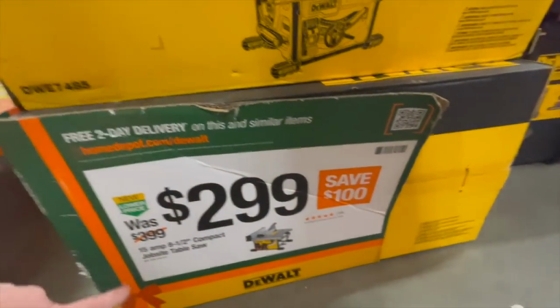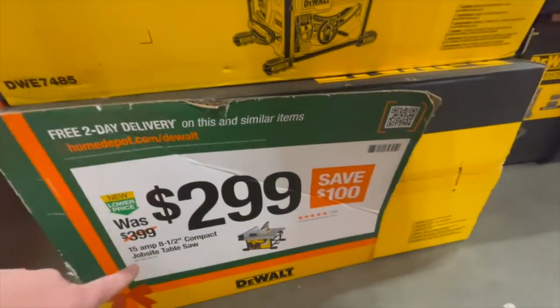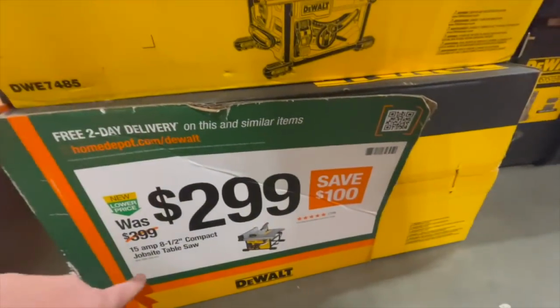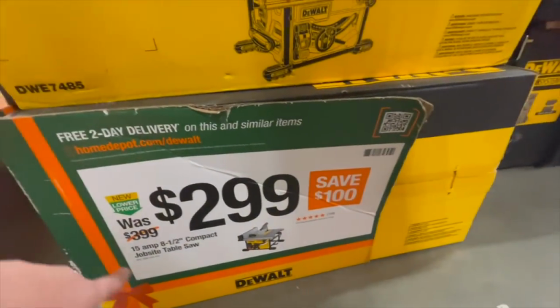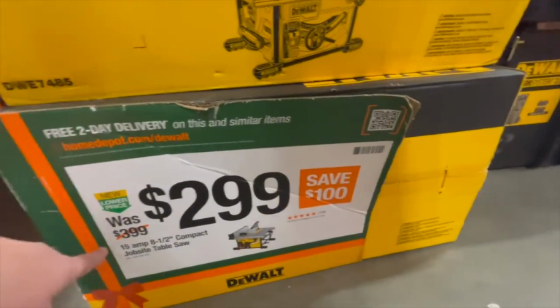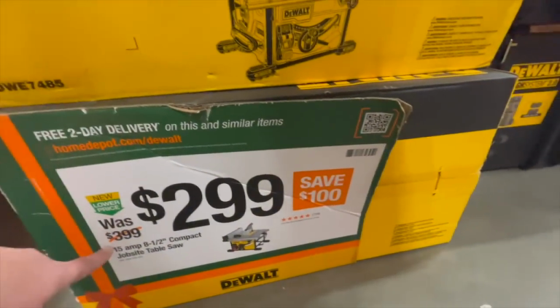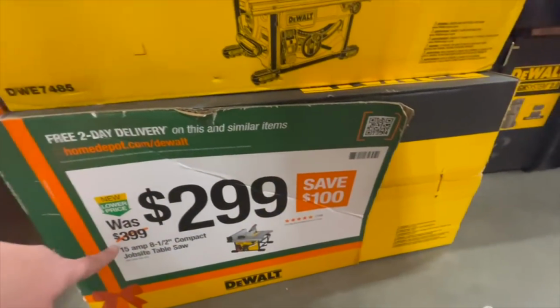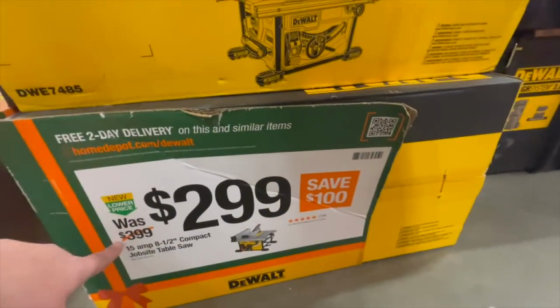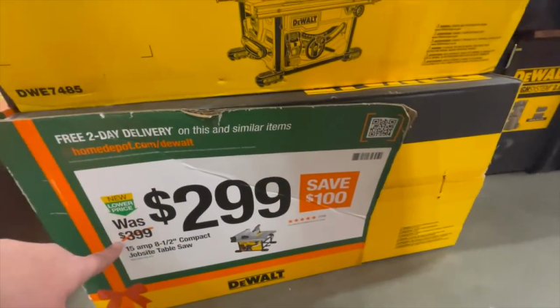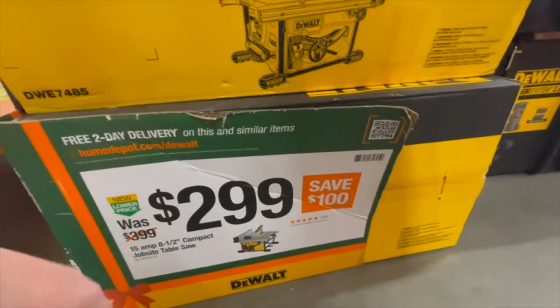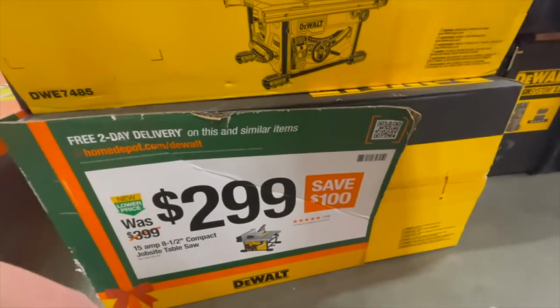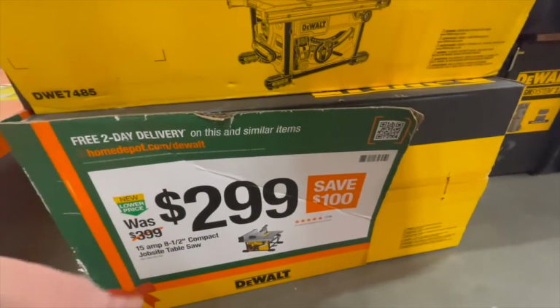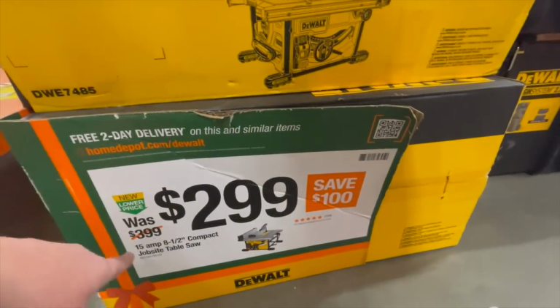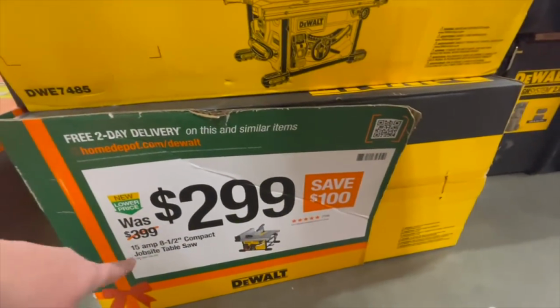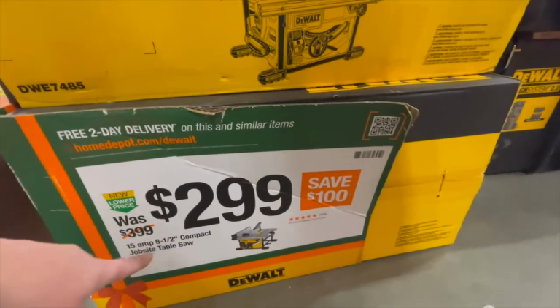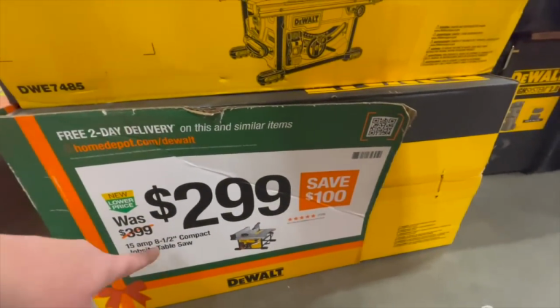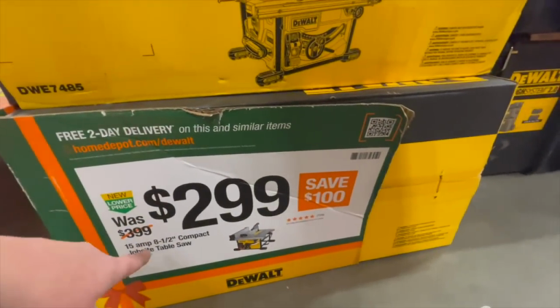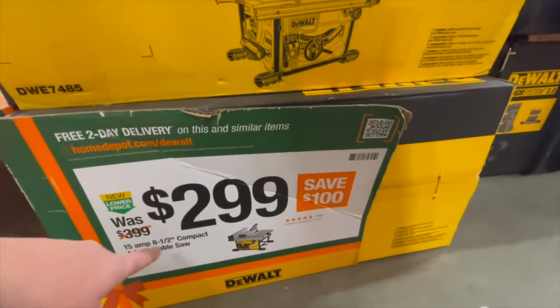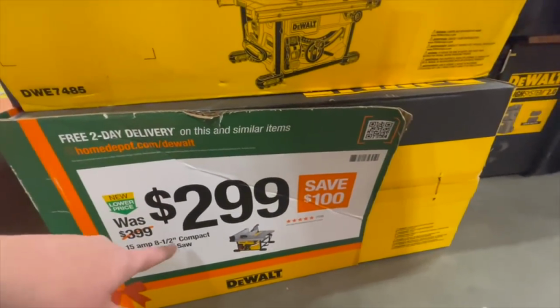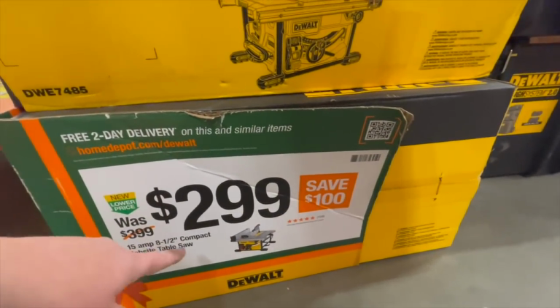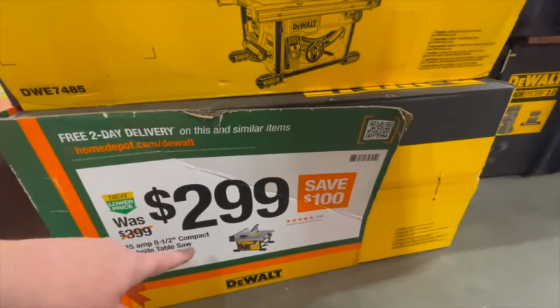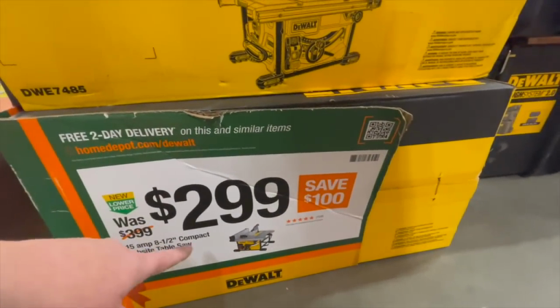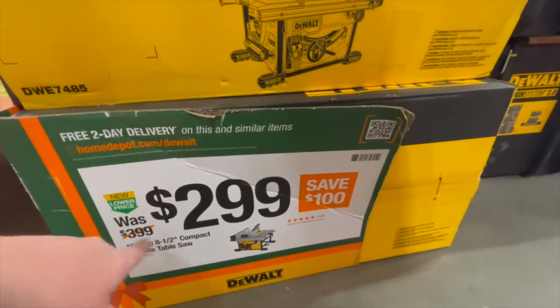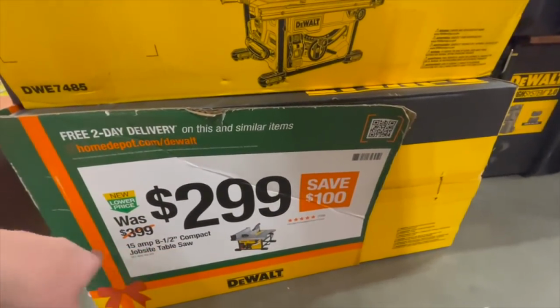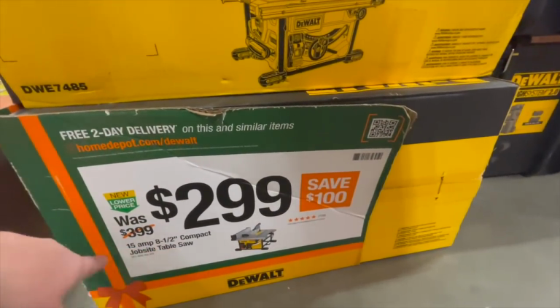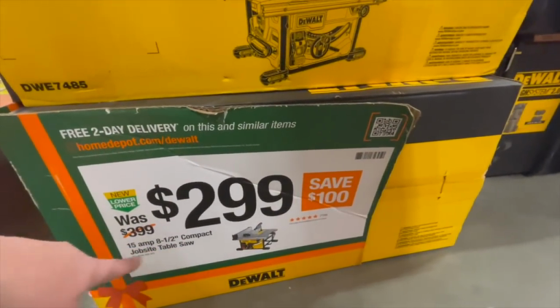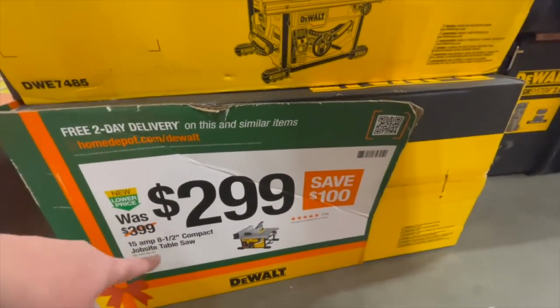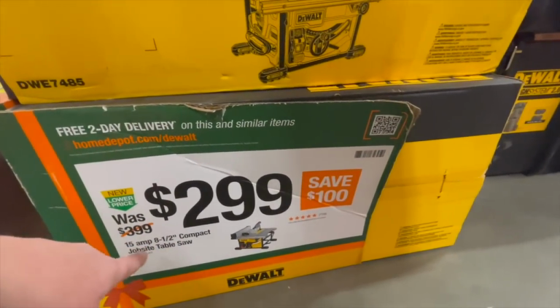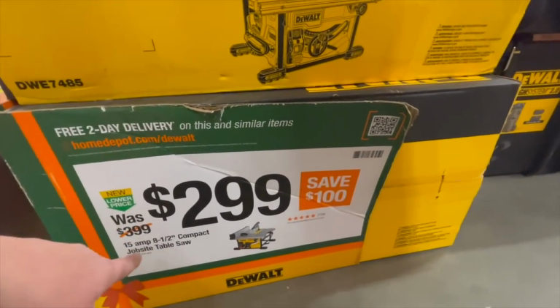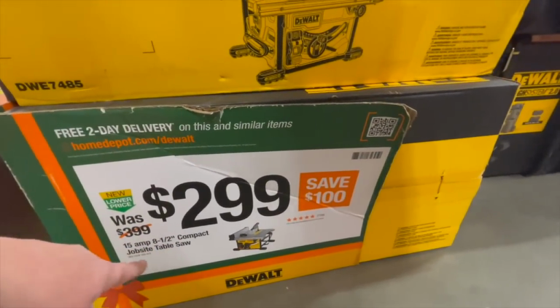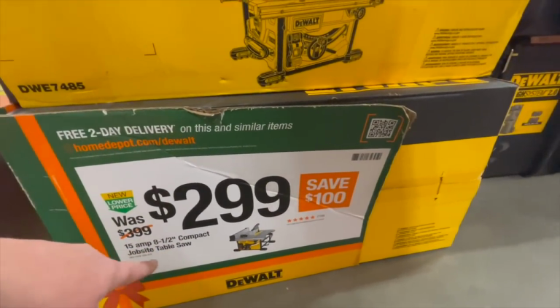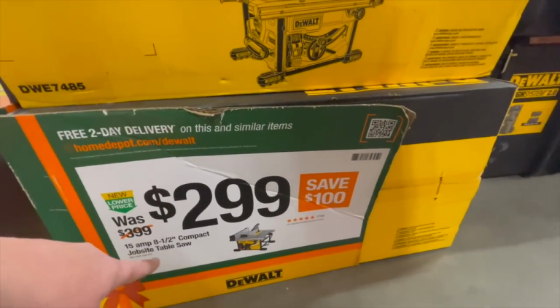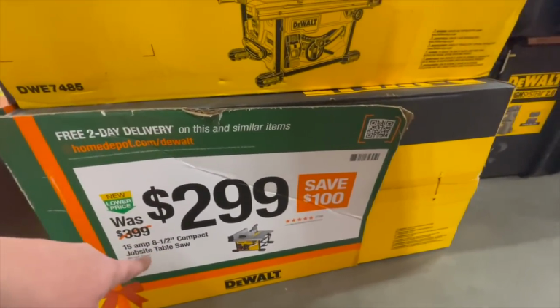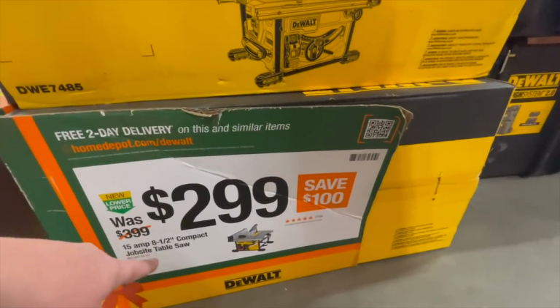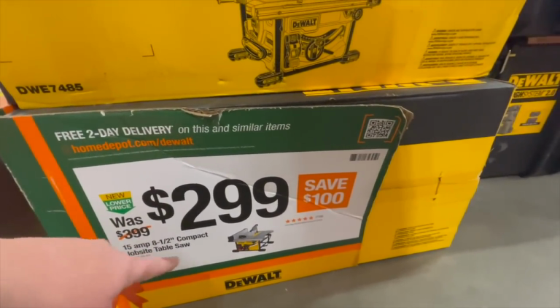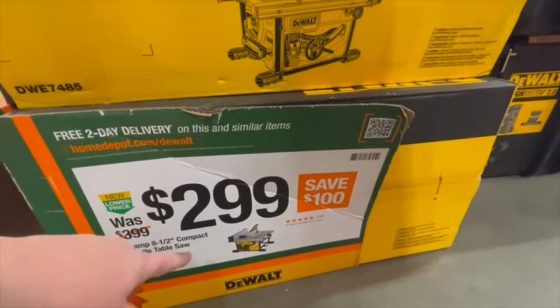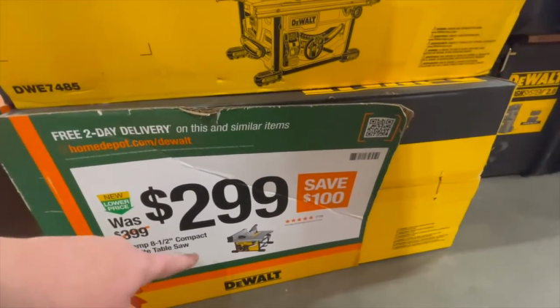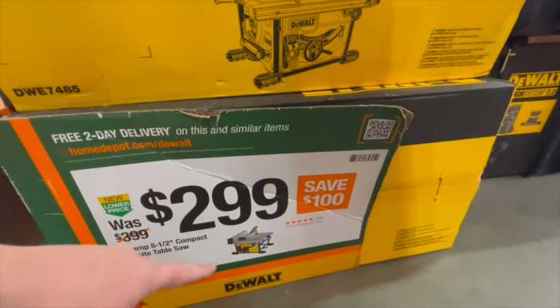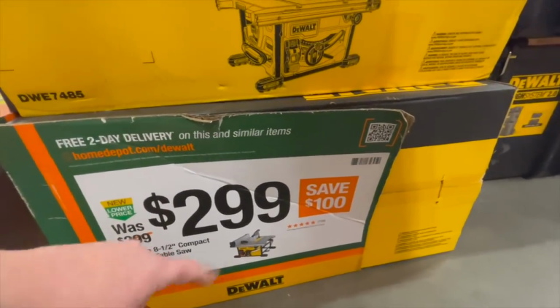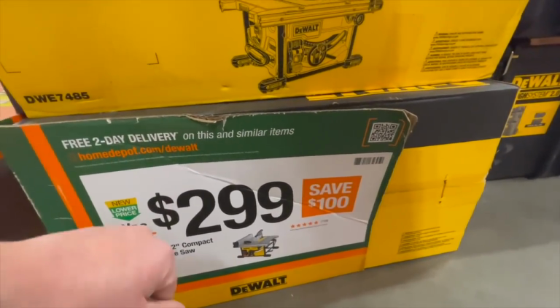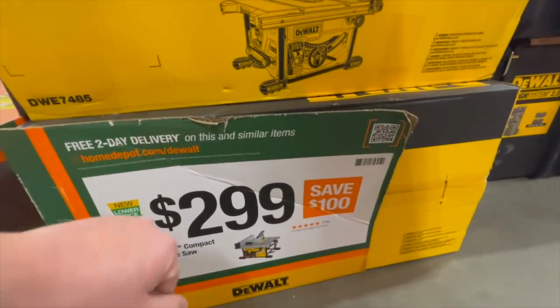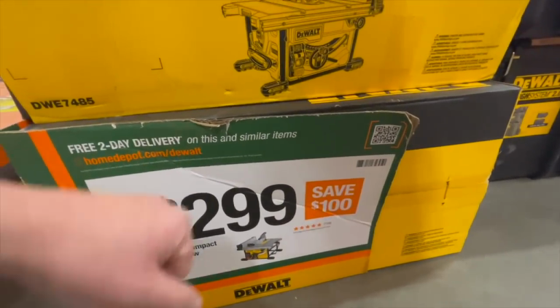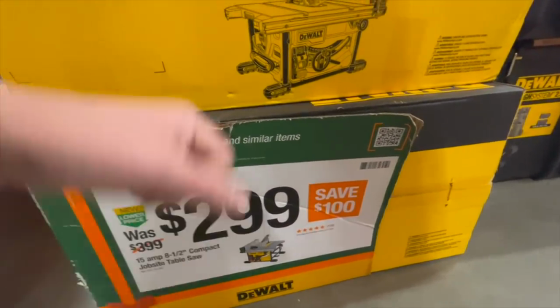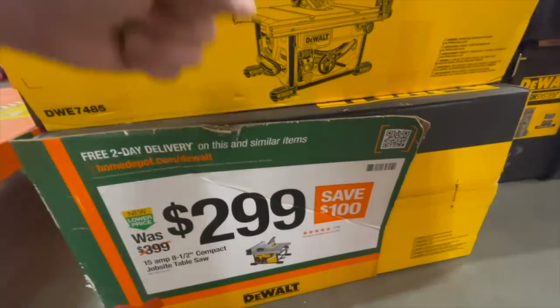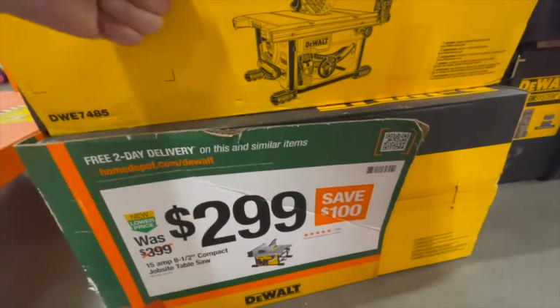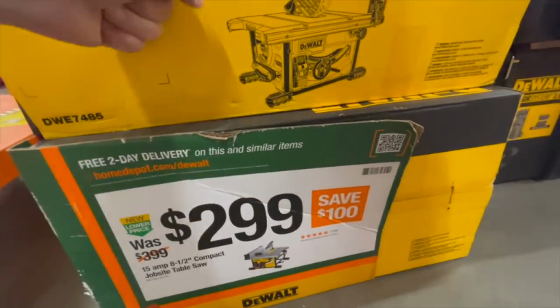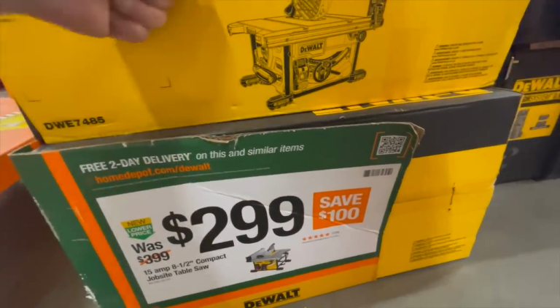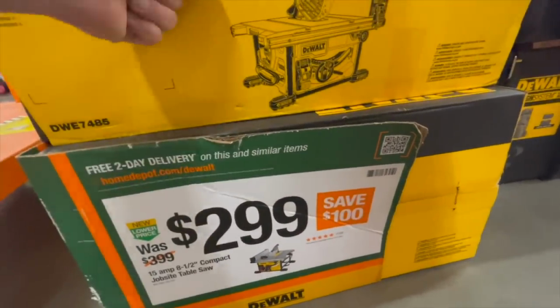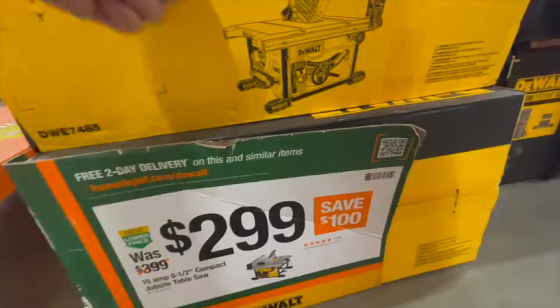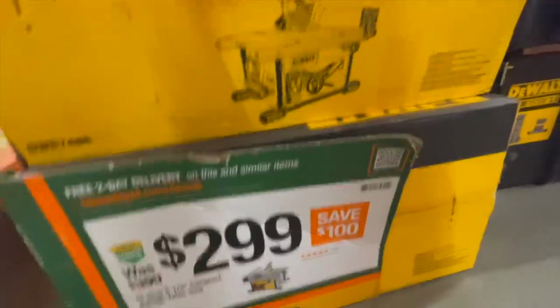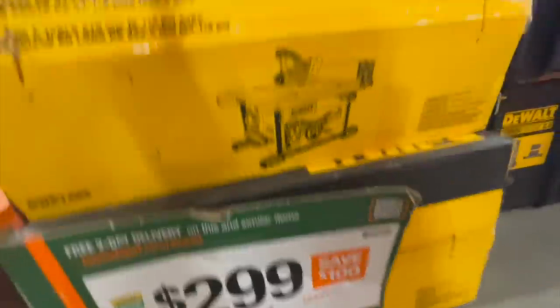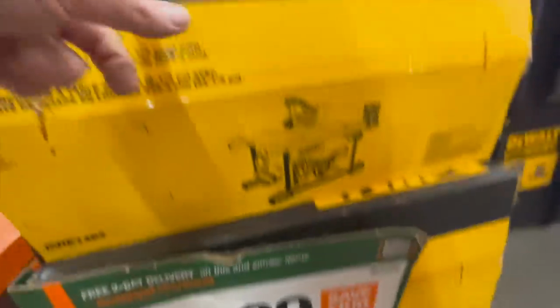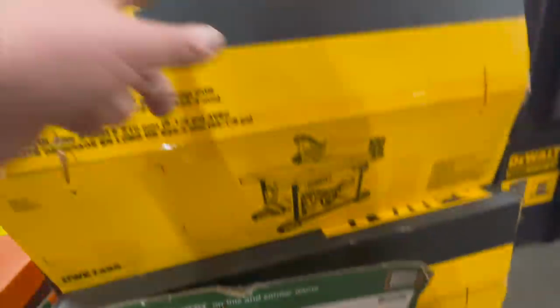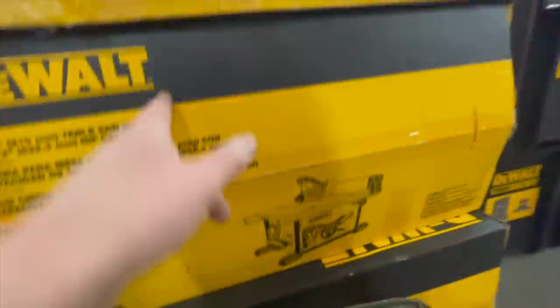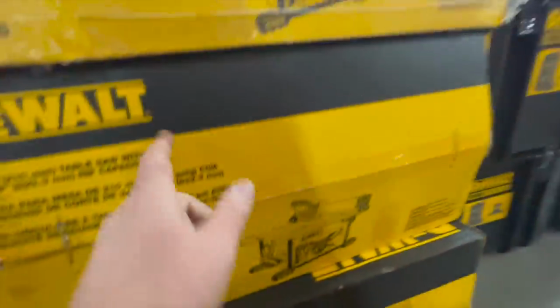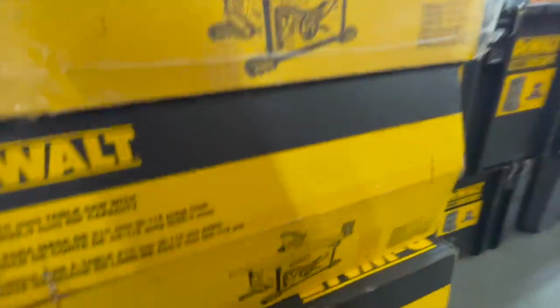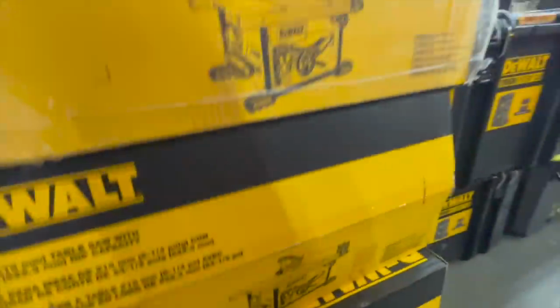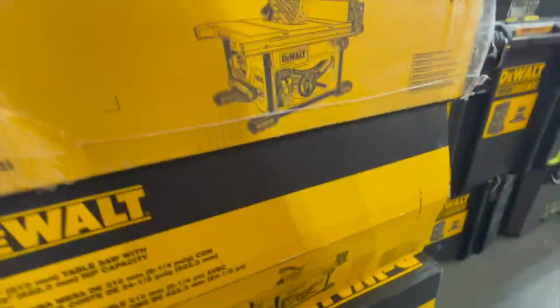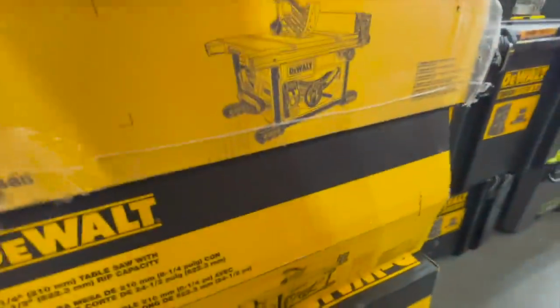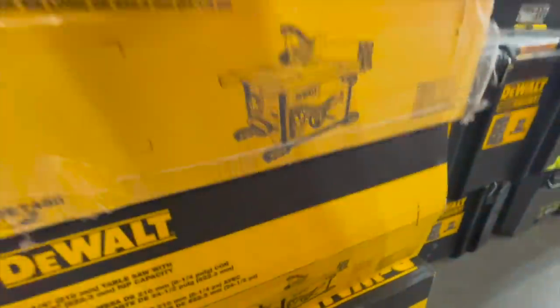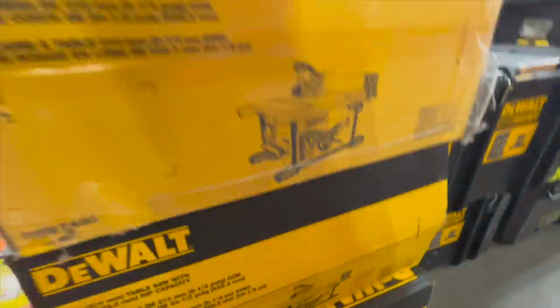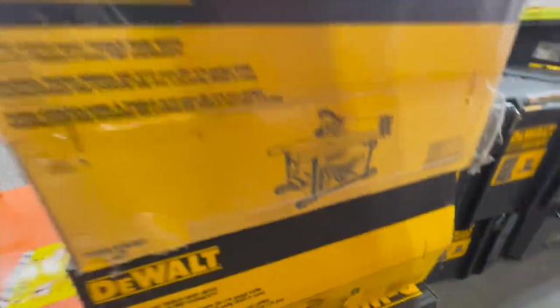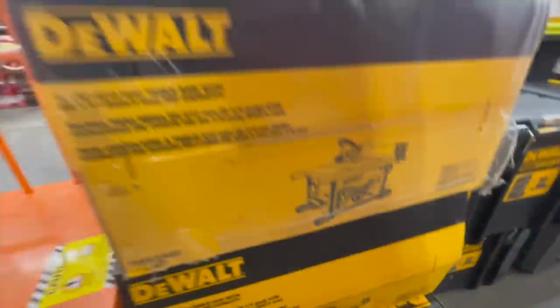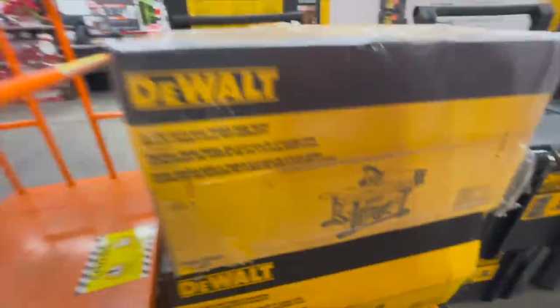$299 — was $399 — for their 15 amp, eight and a half inch compact jobsite table saw. You always use table saws, you guys.